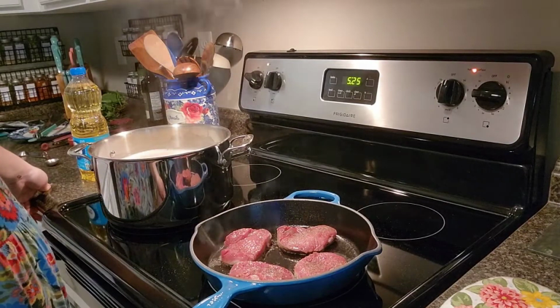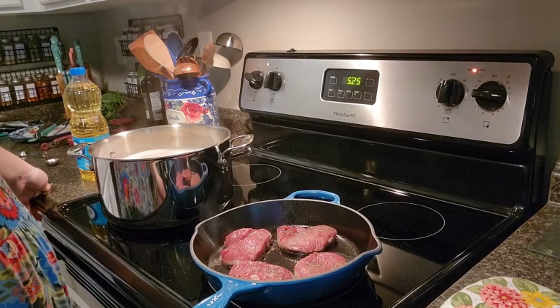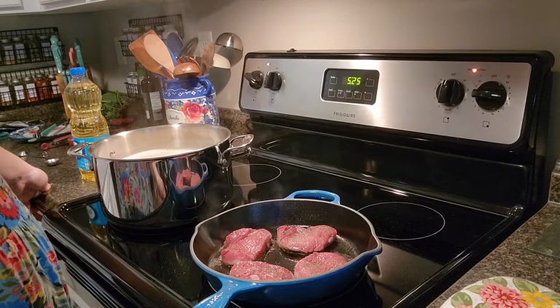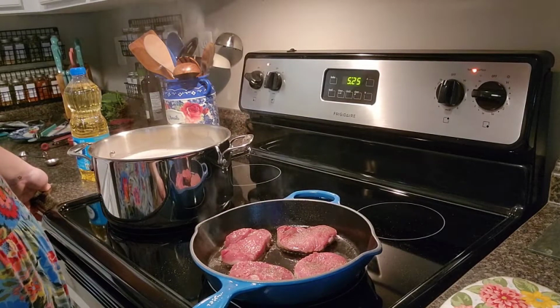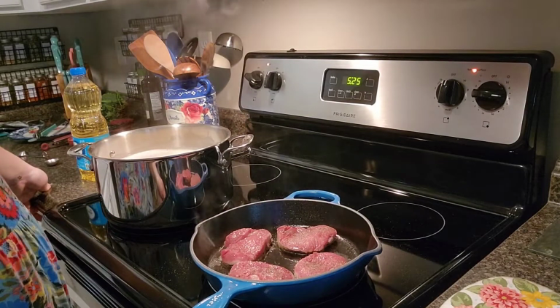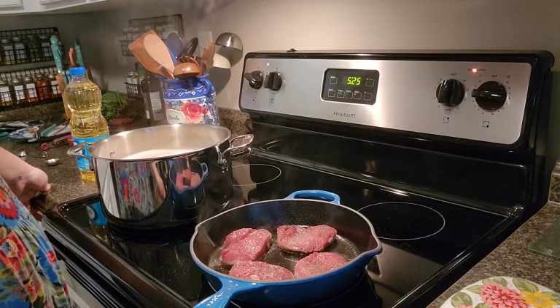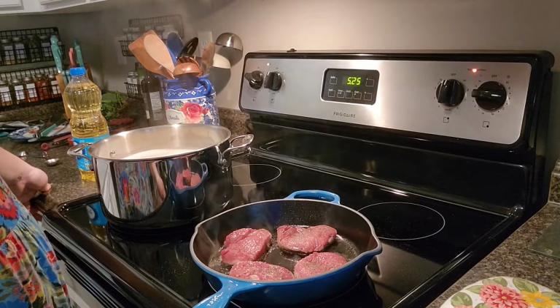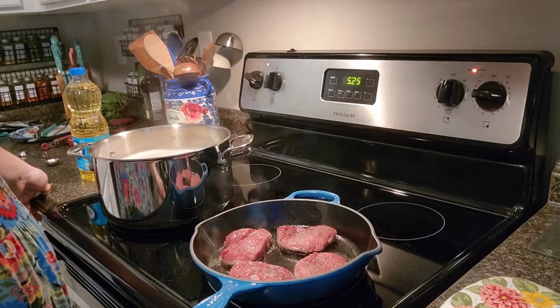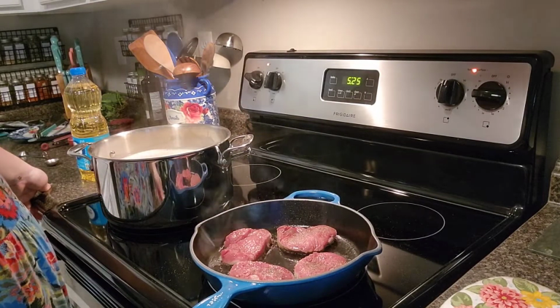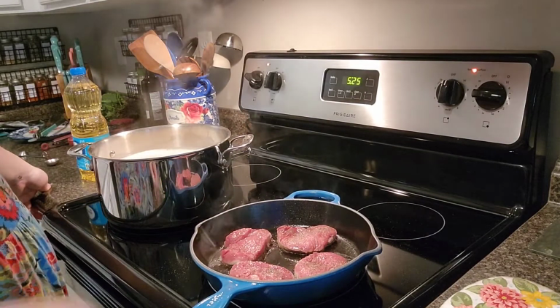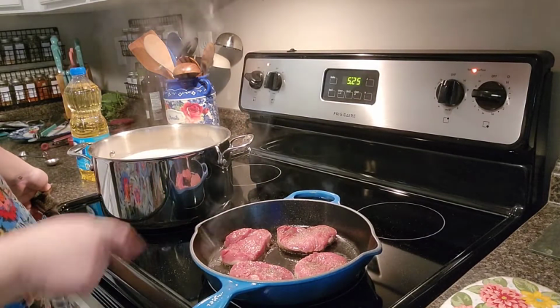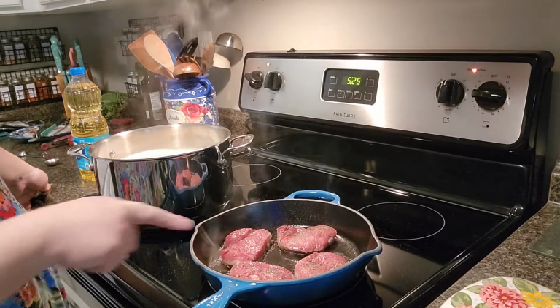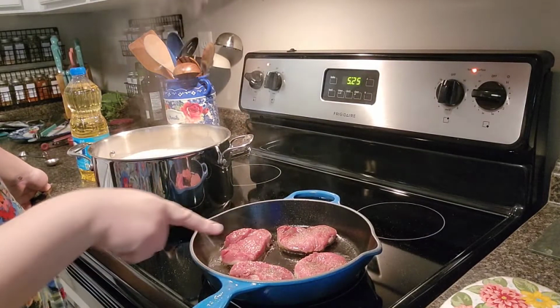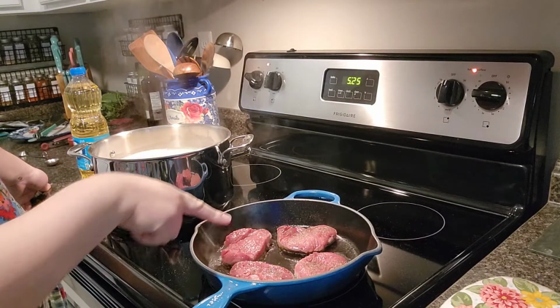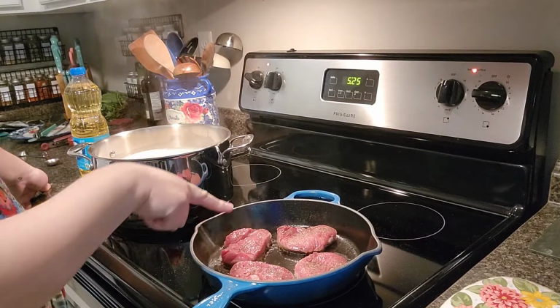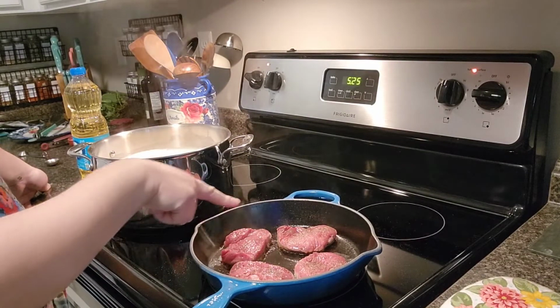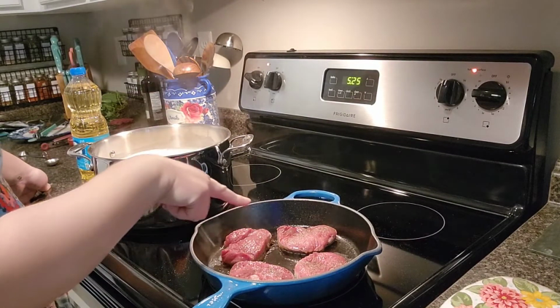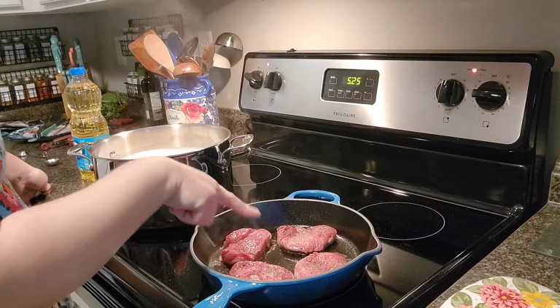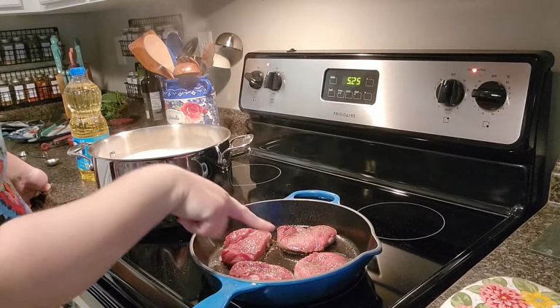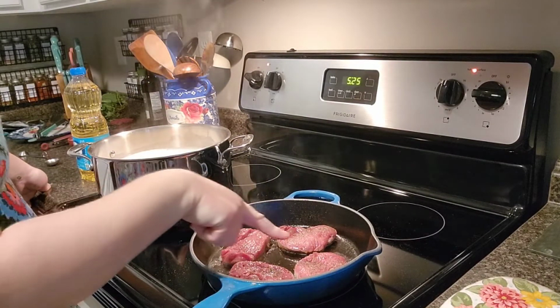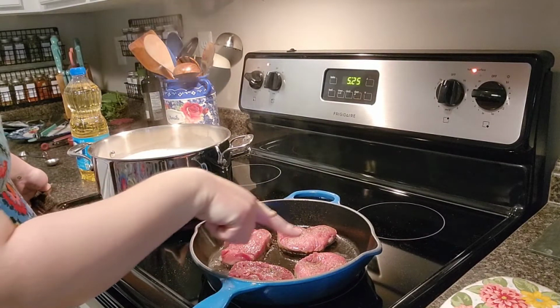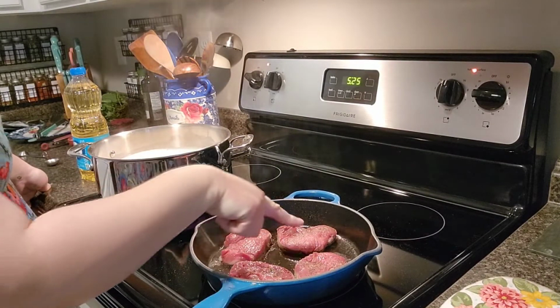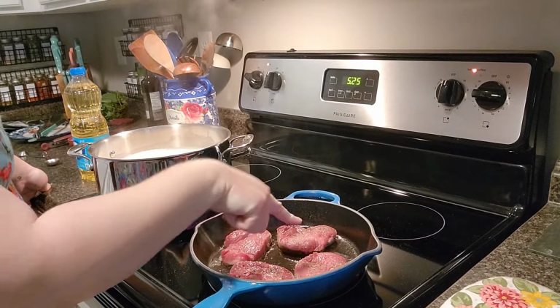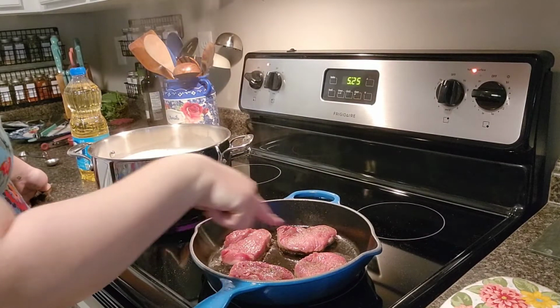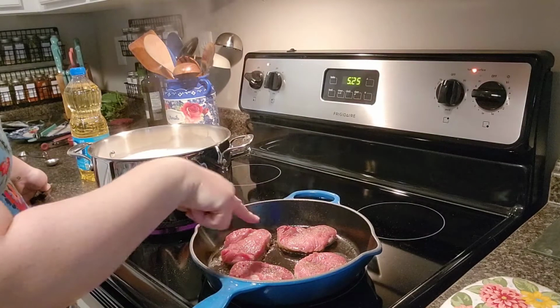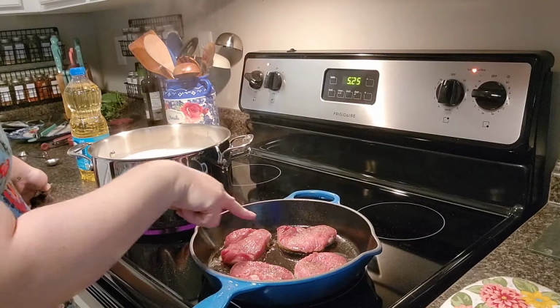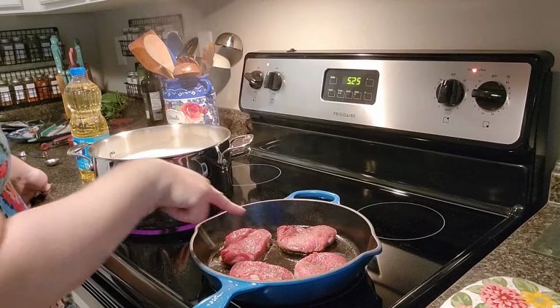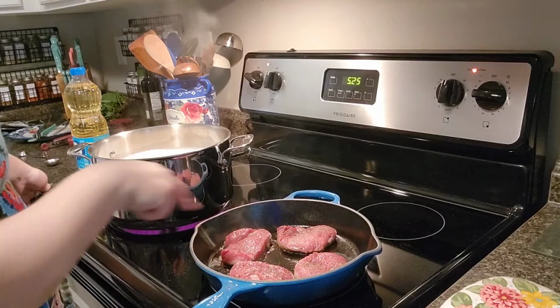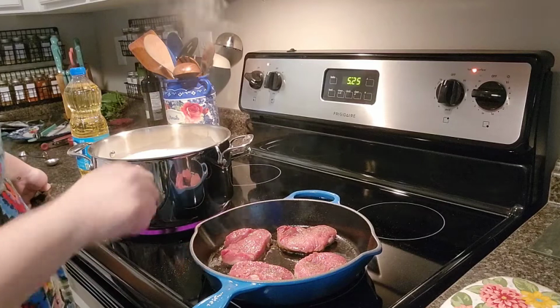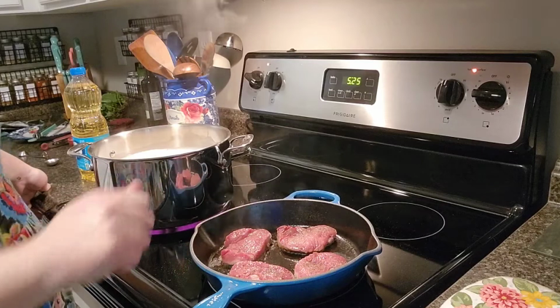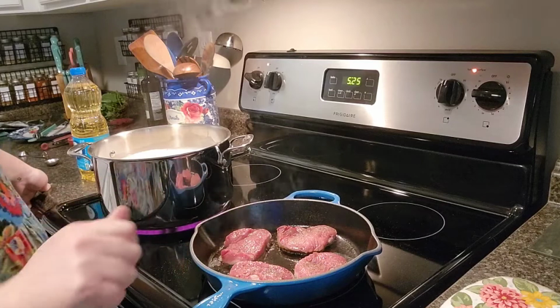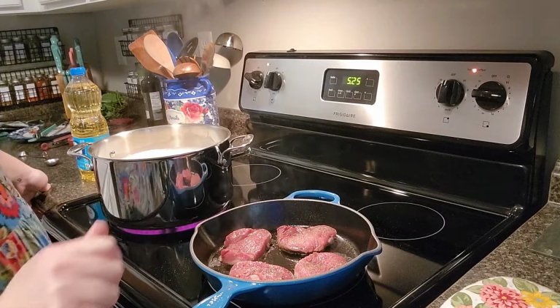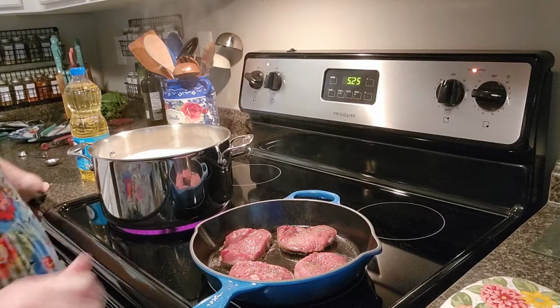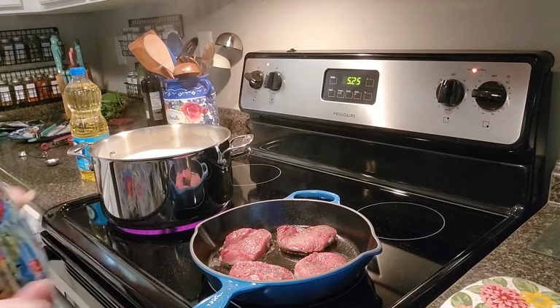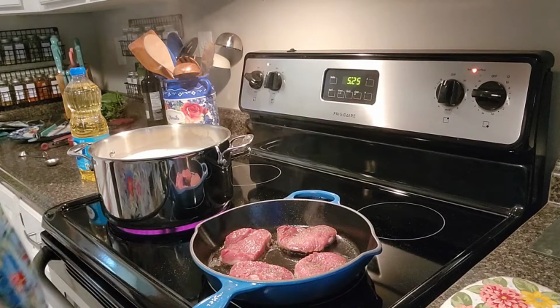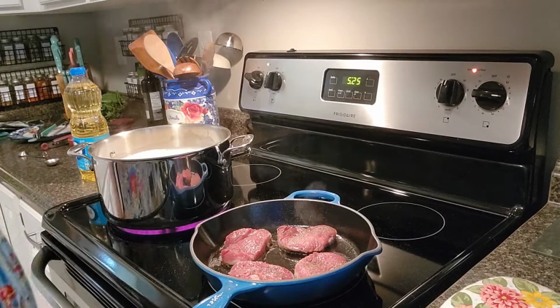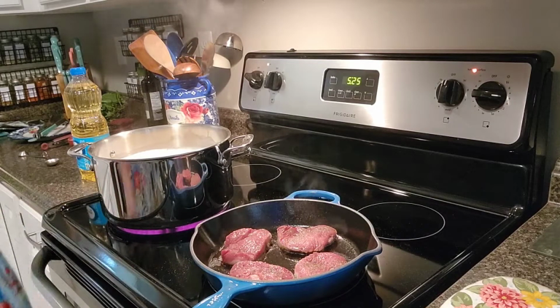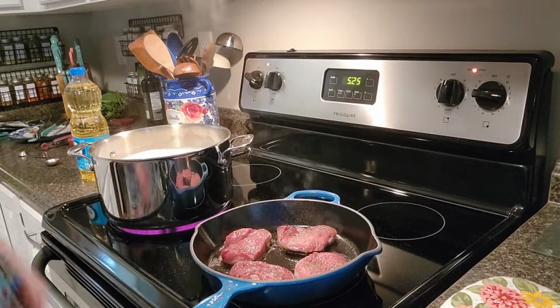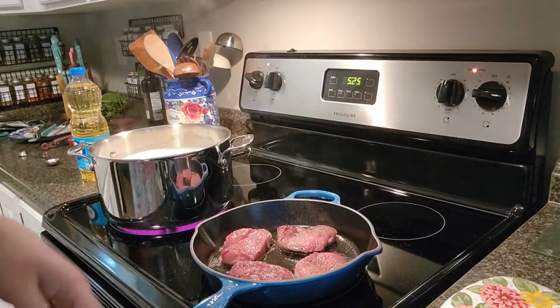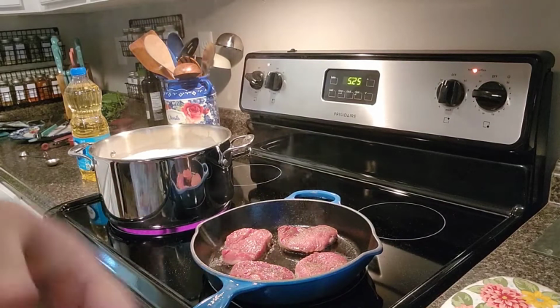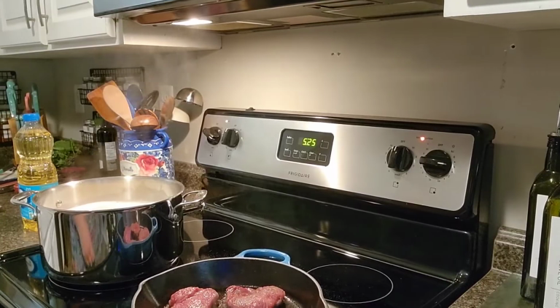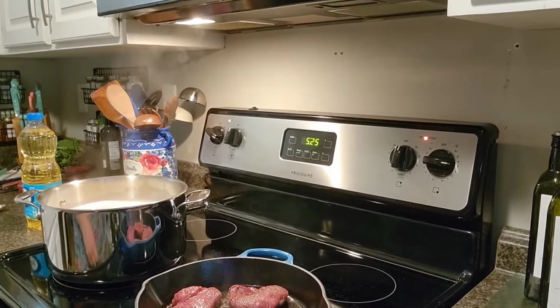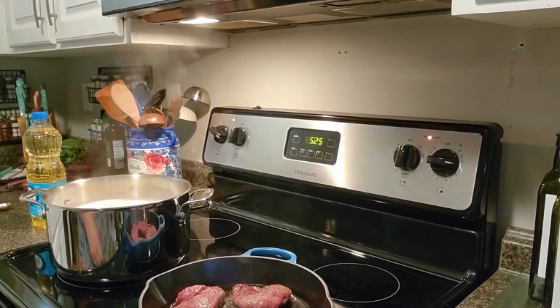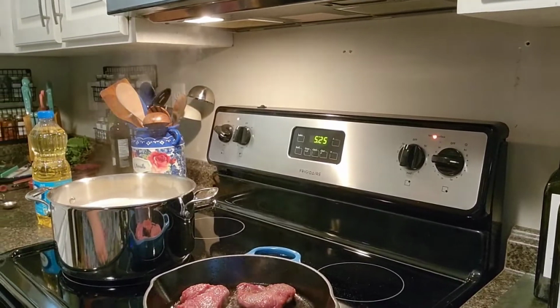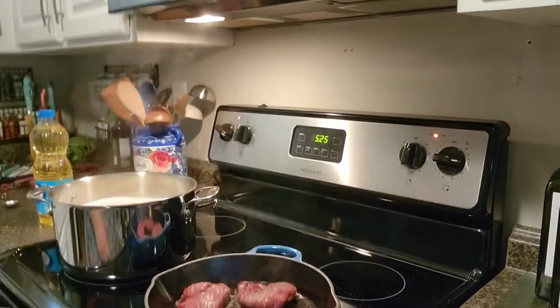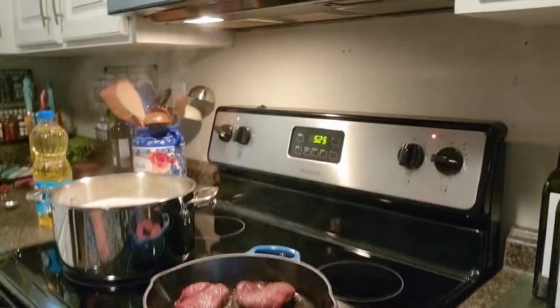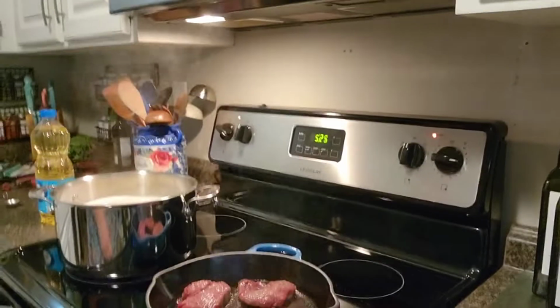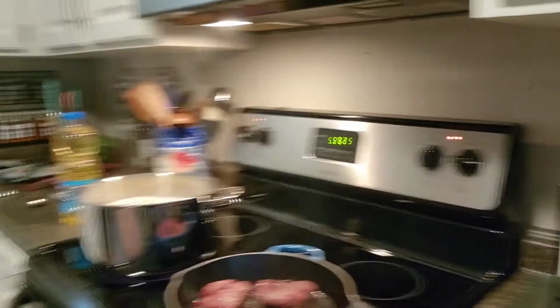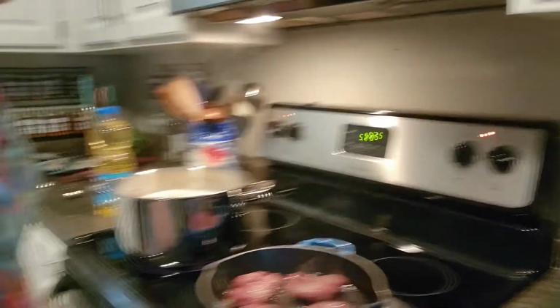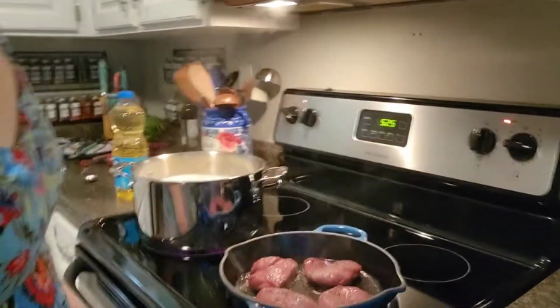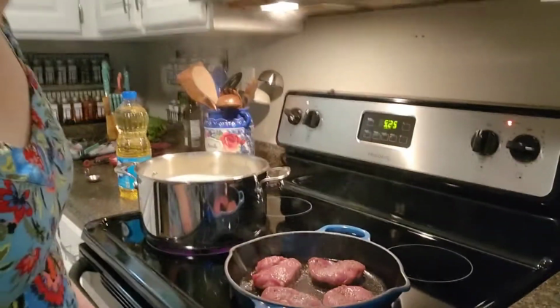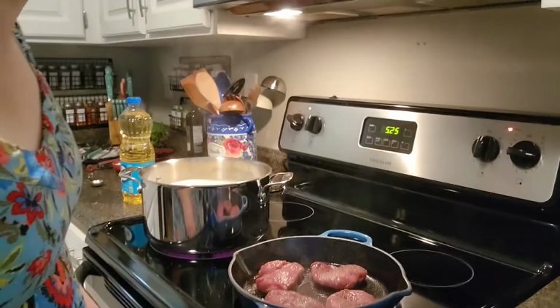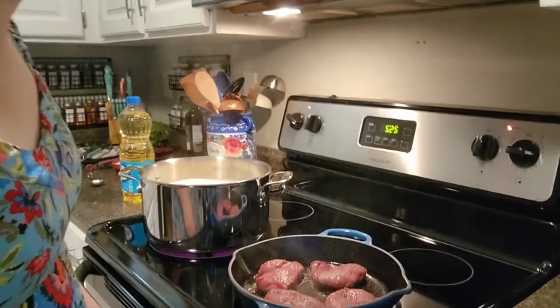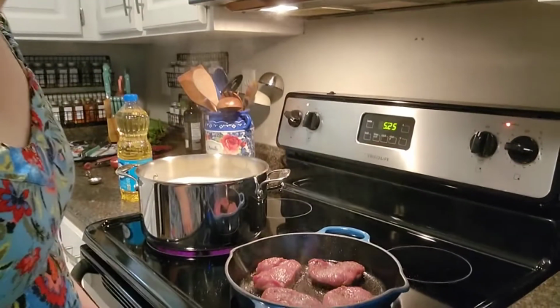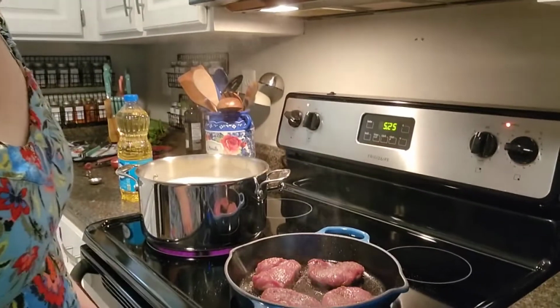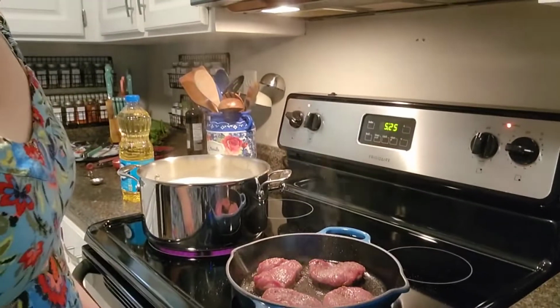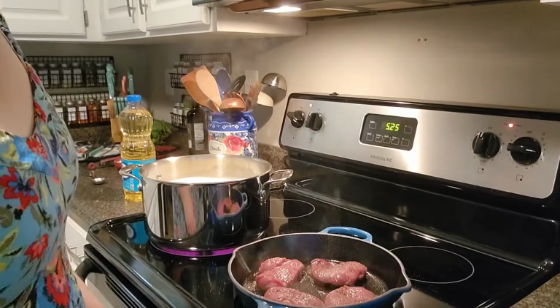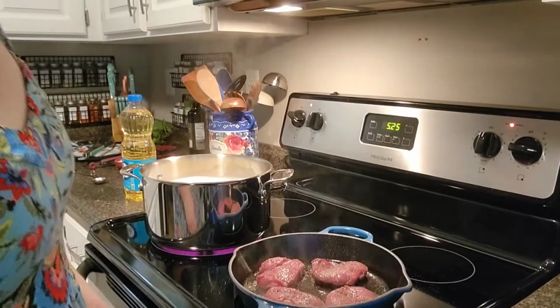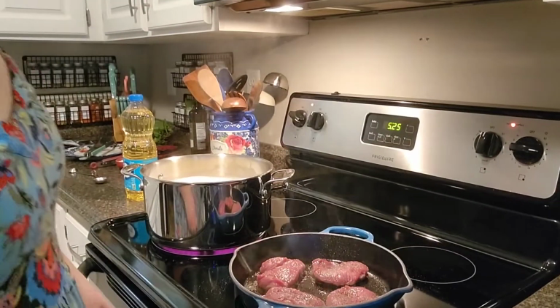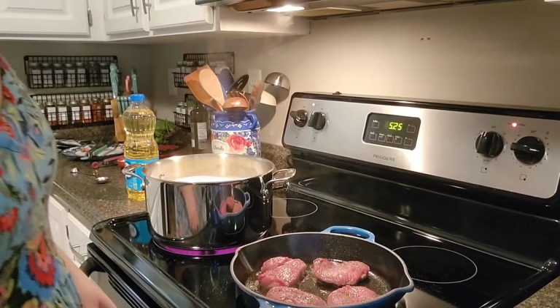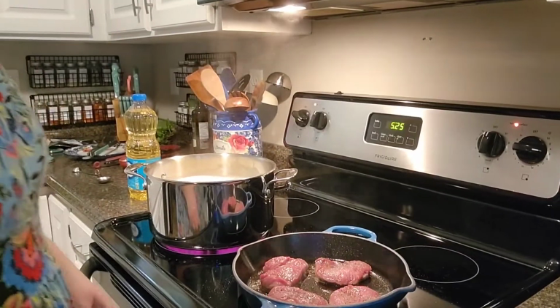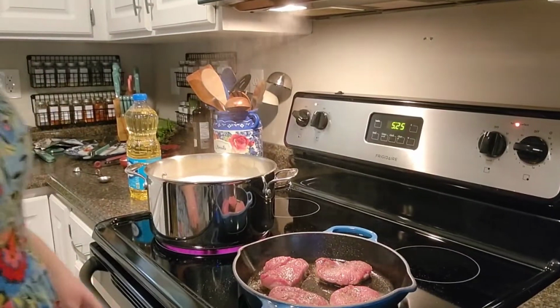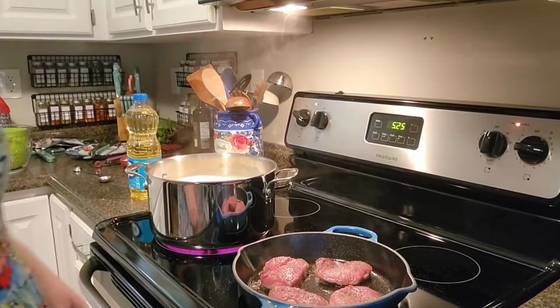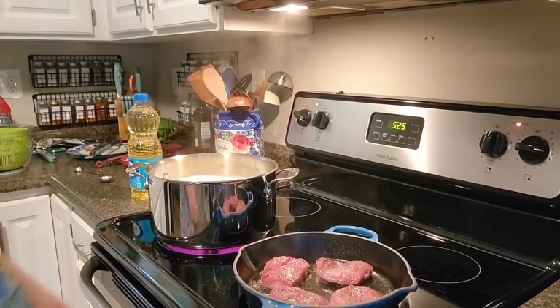Right now we're making sure it's cooking on the sides — you can see where it's coming up. We're cooking those about 4 minutes per side.